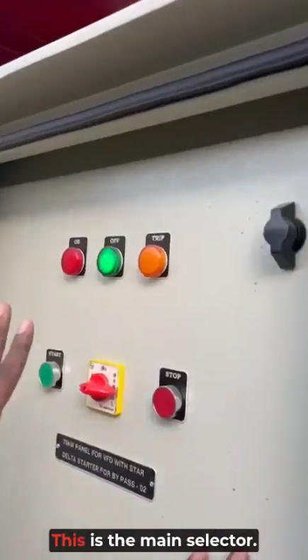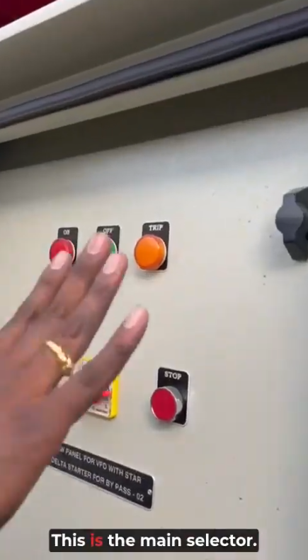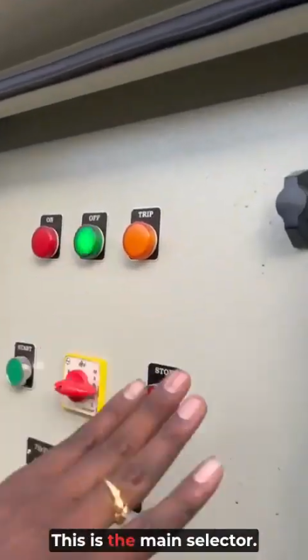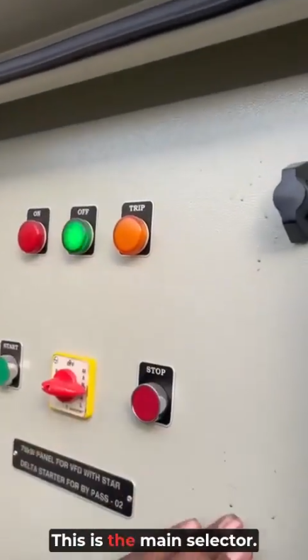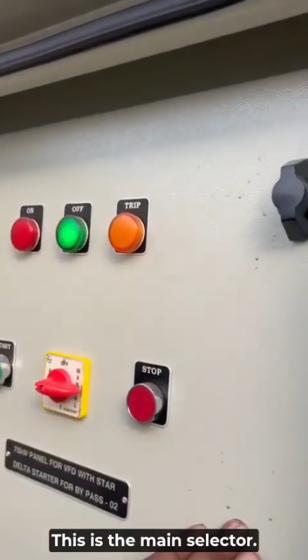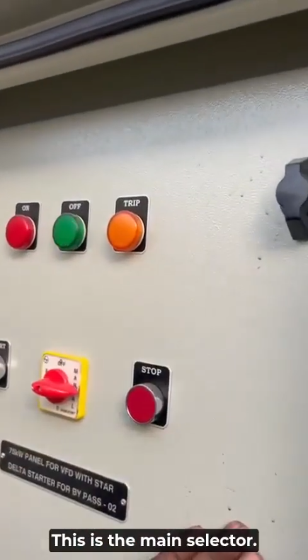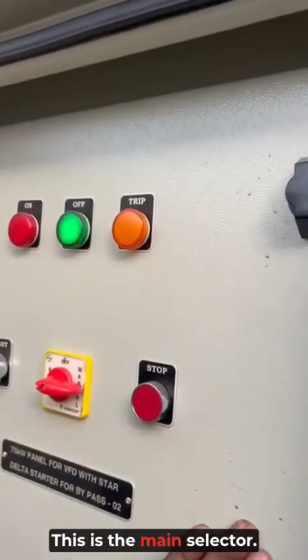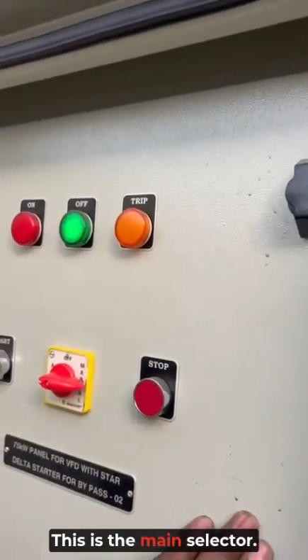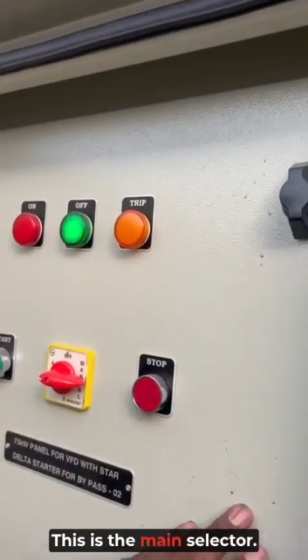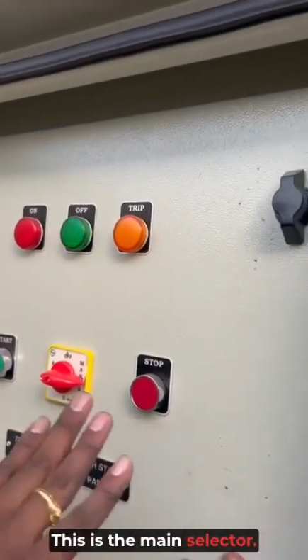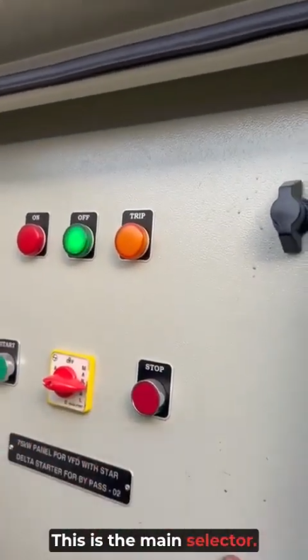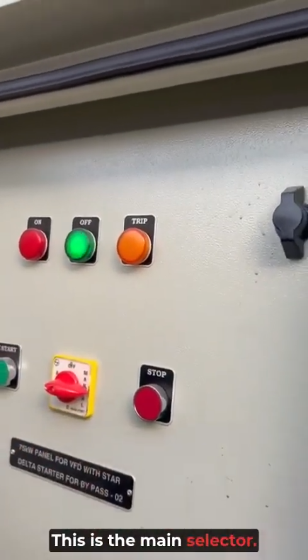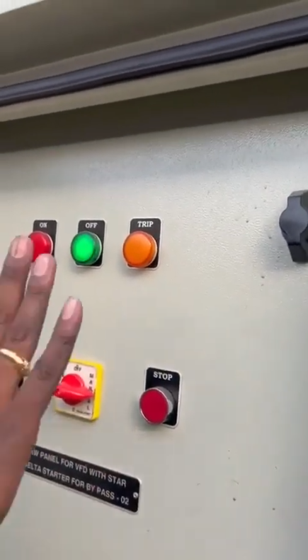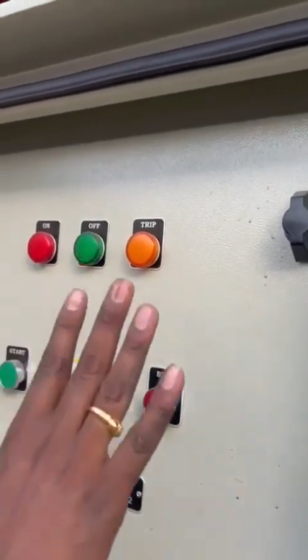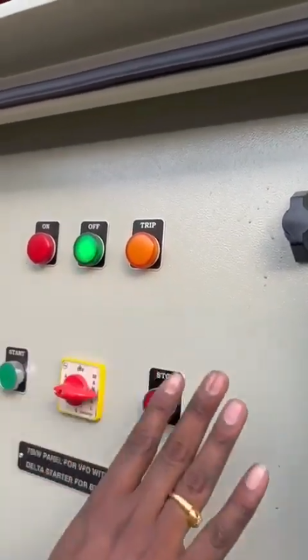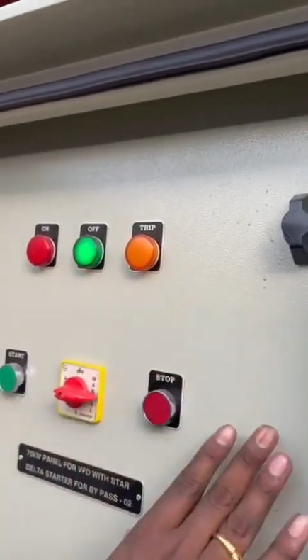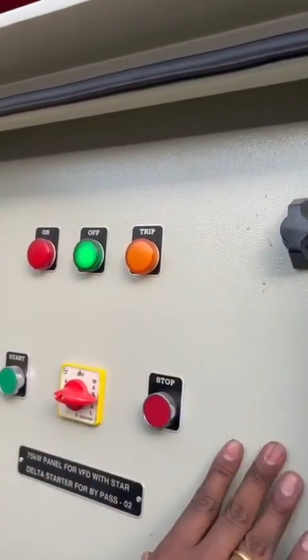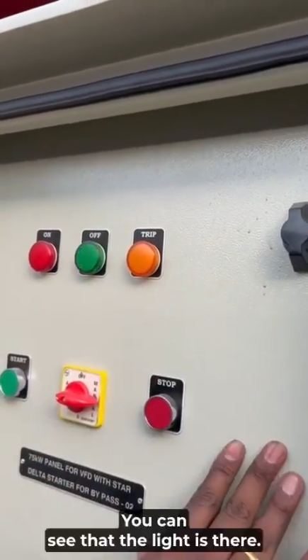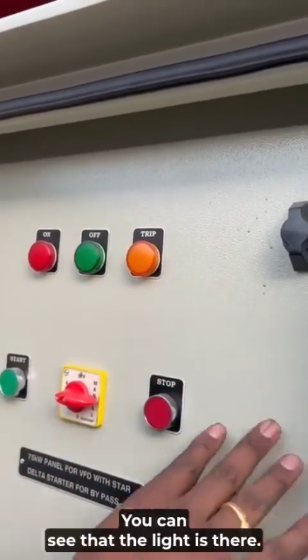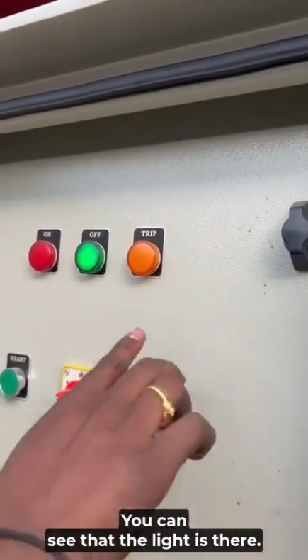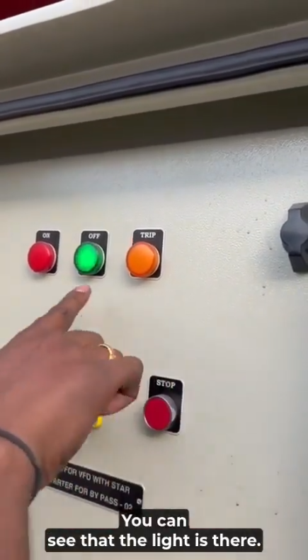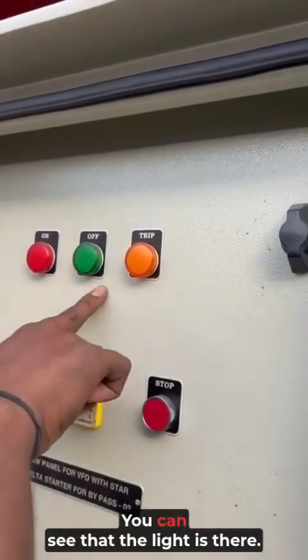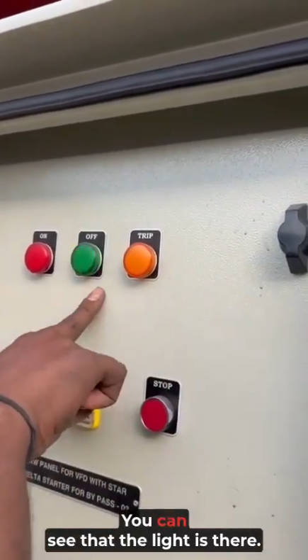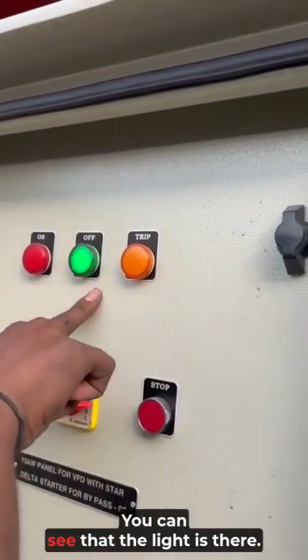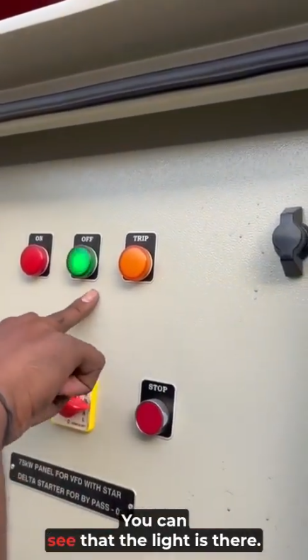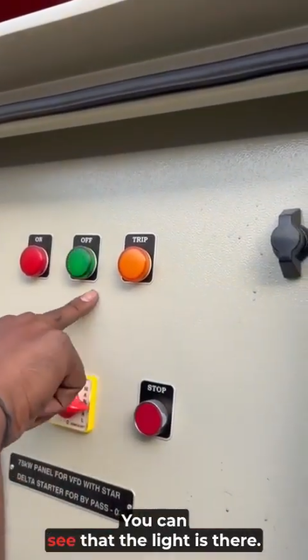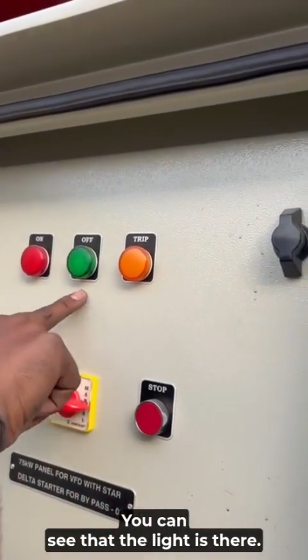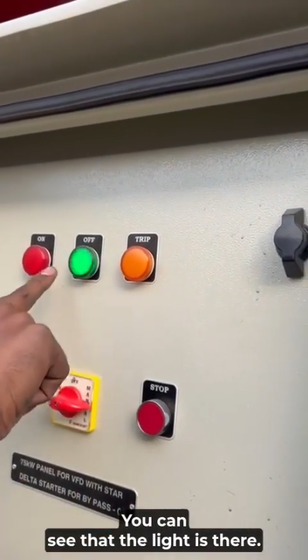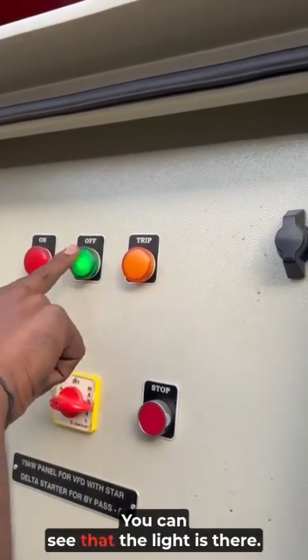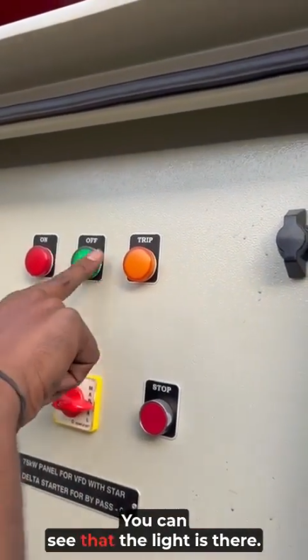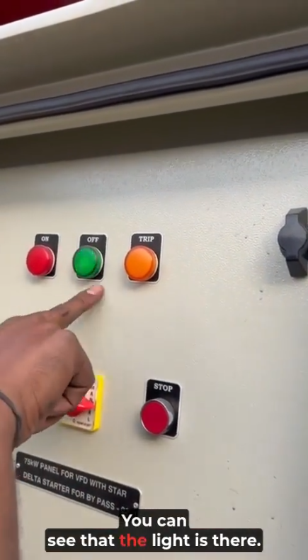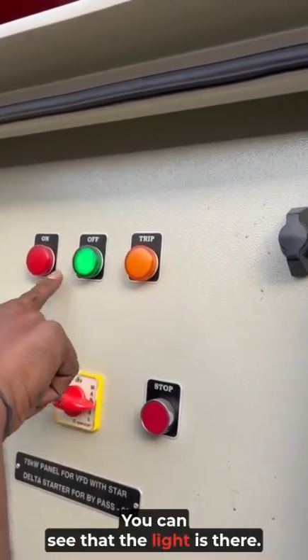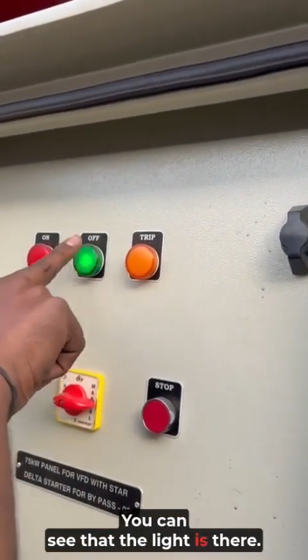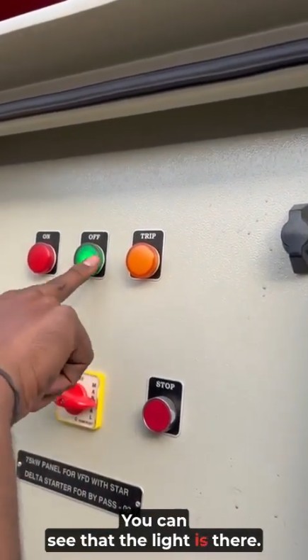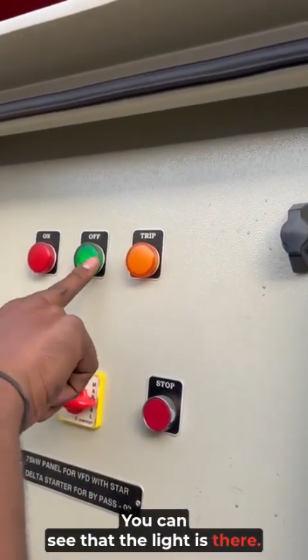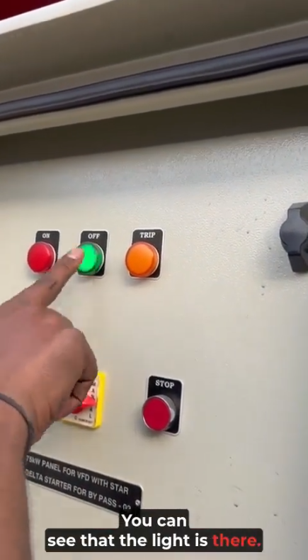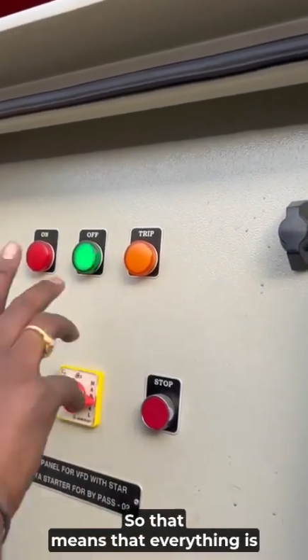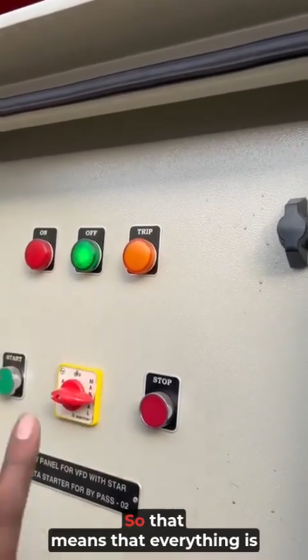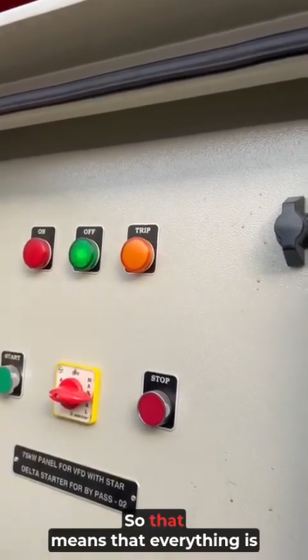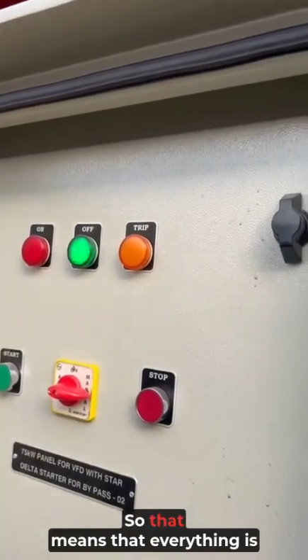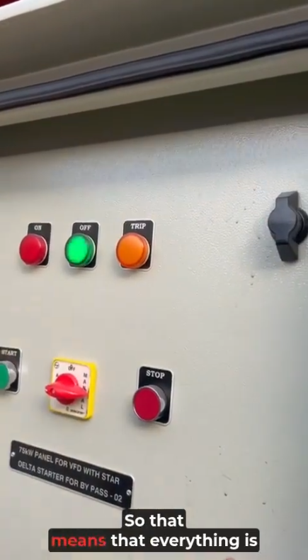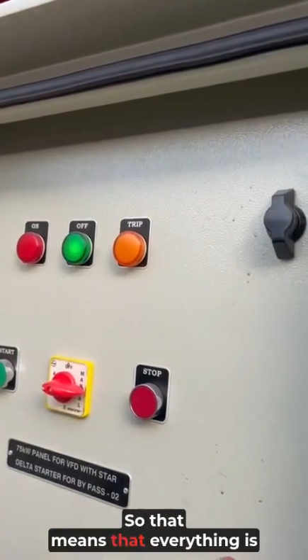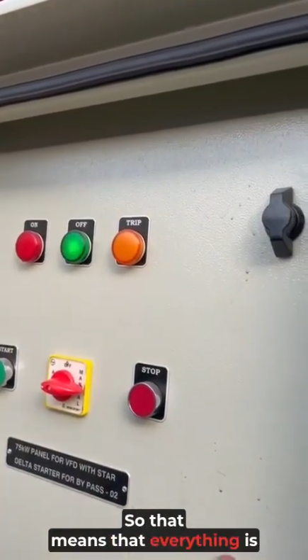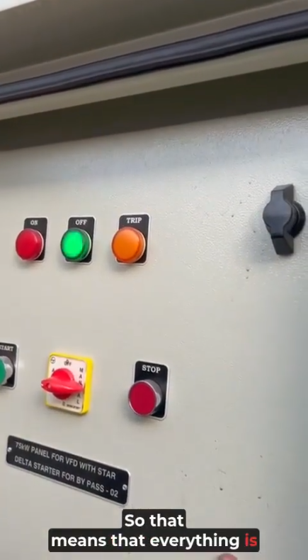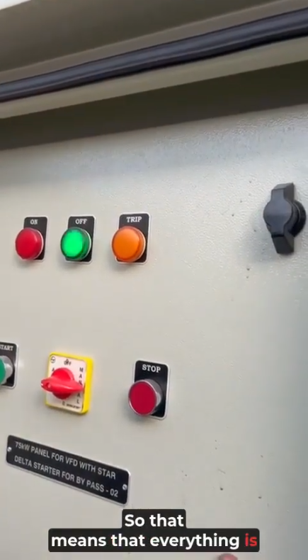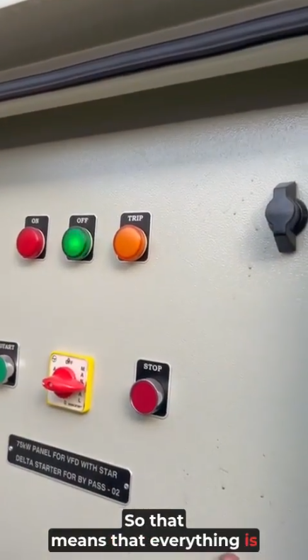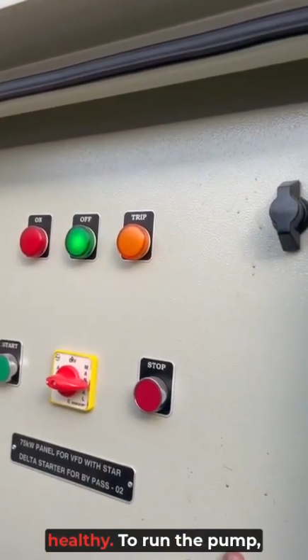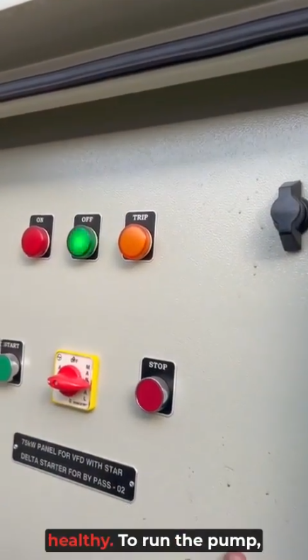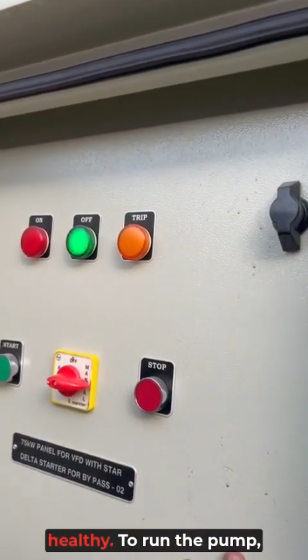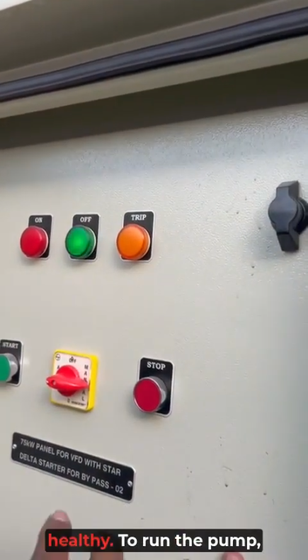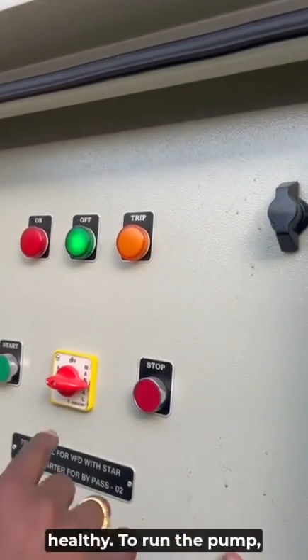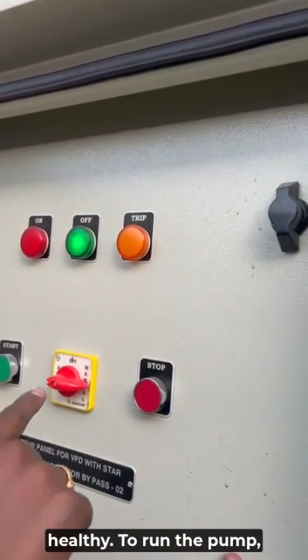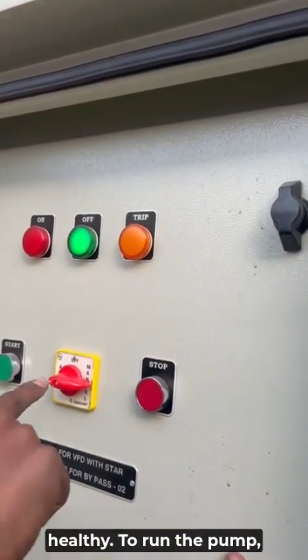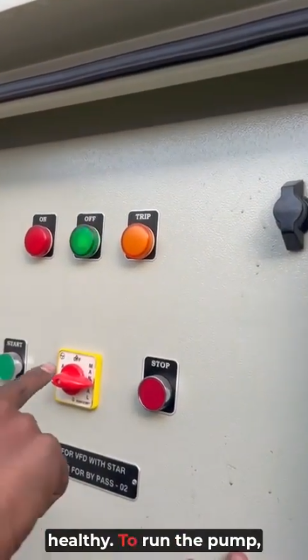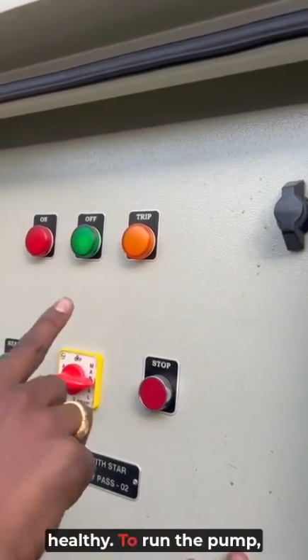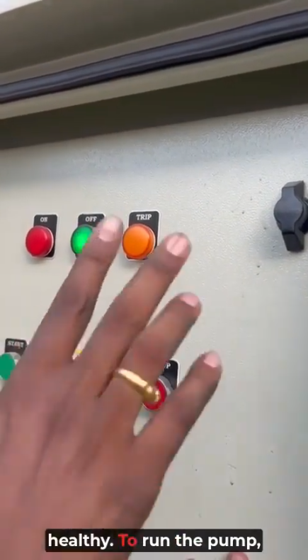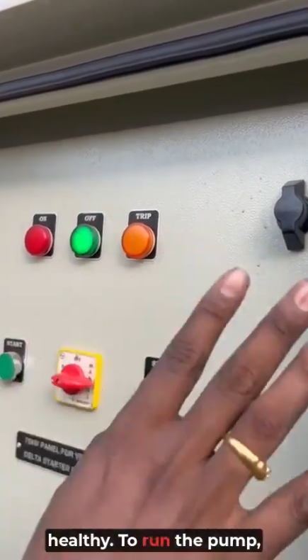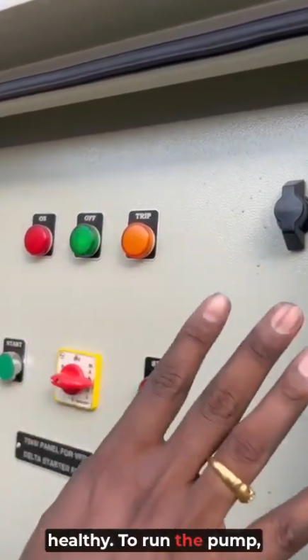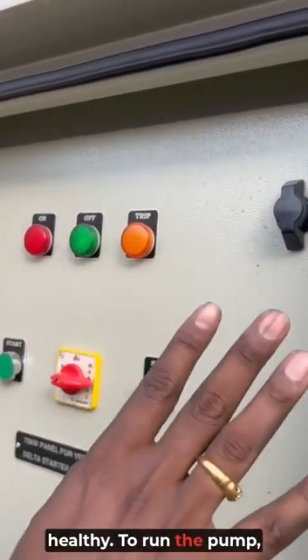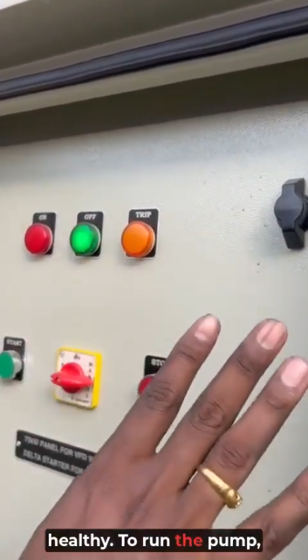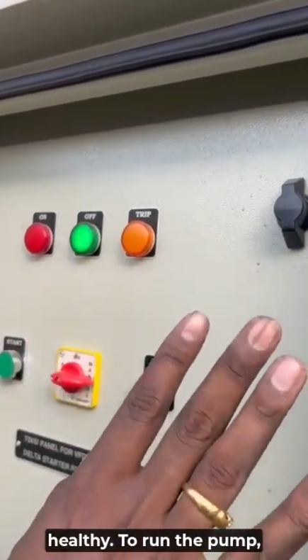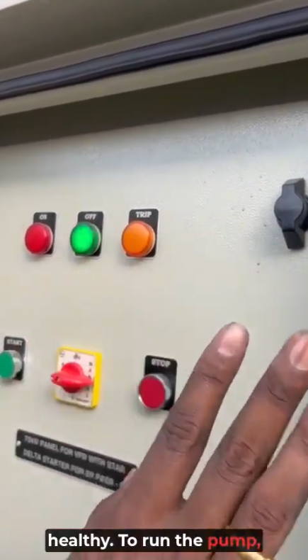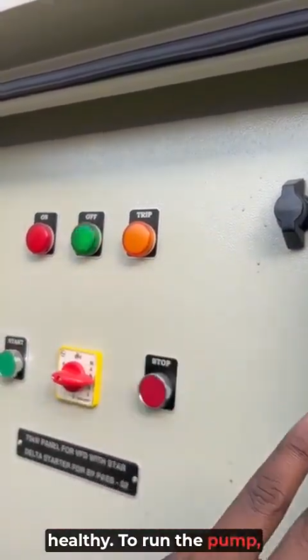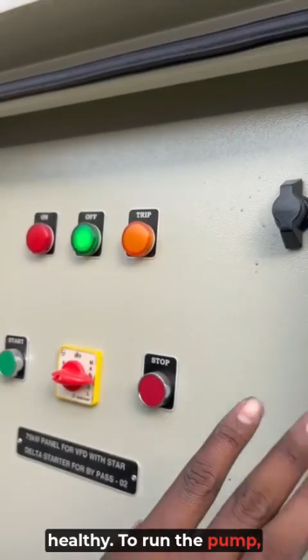This is the main selector switch box. The light is on, which means everything is healthy.